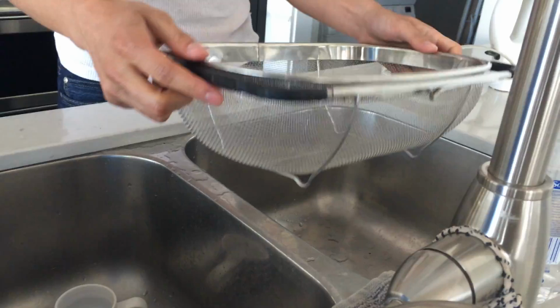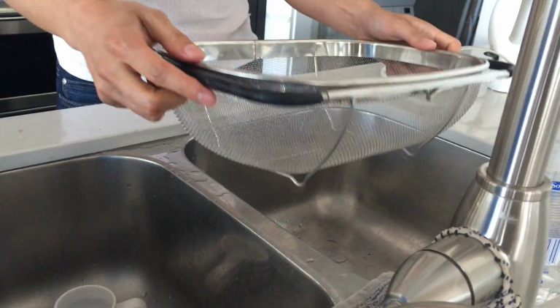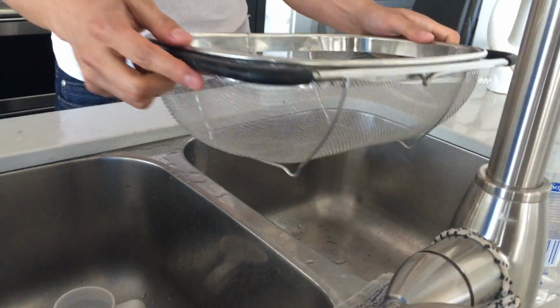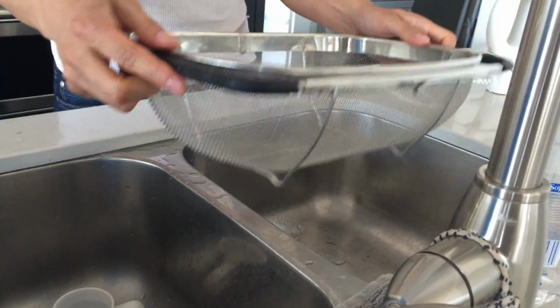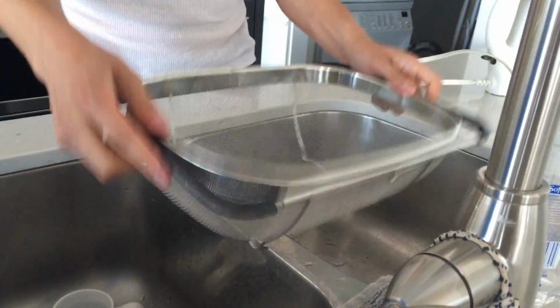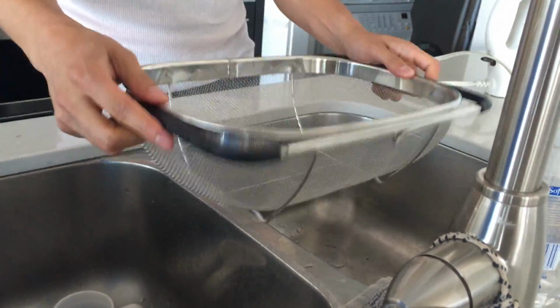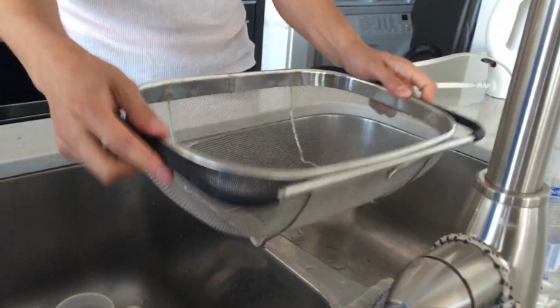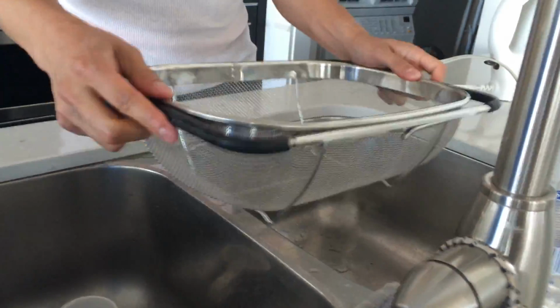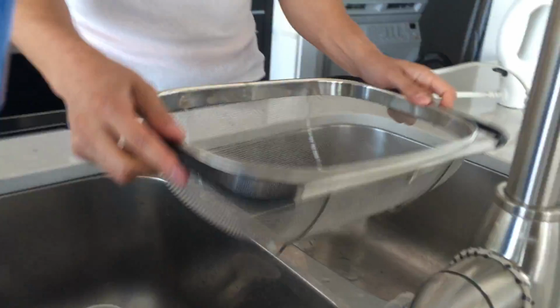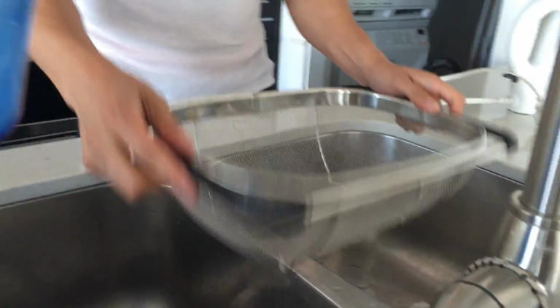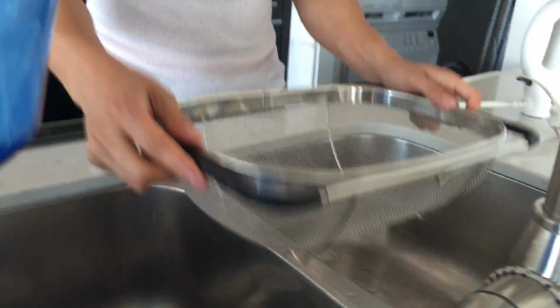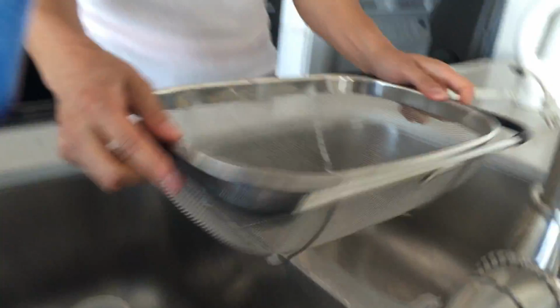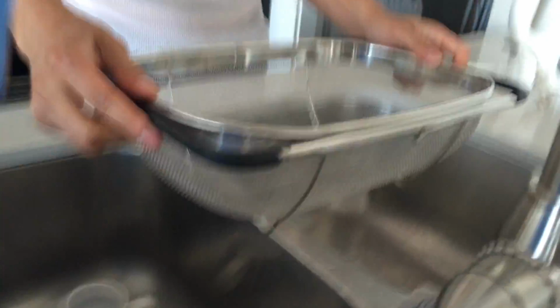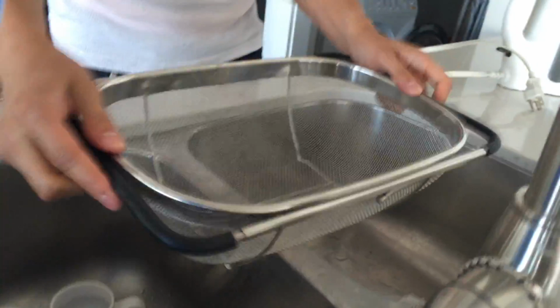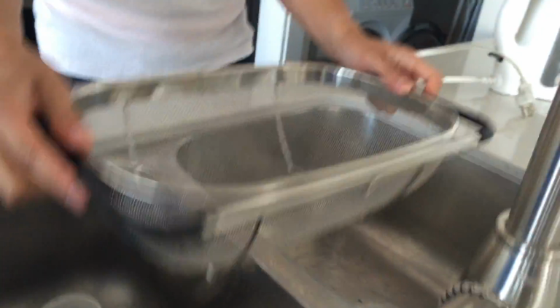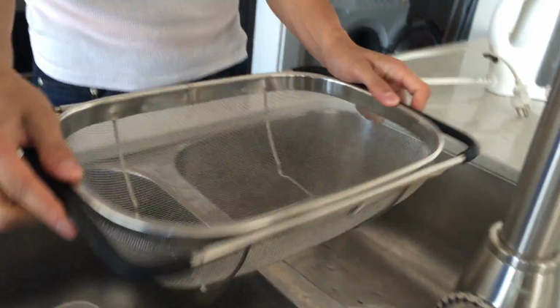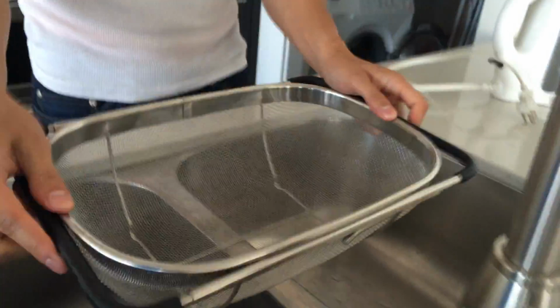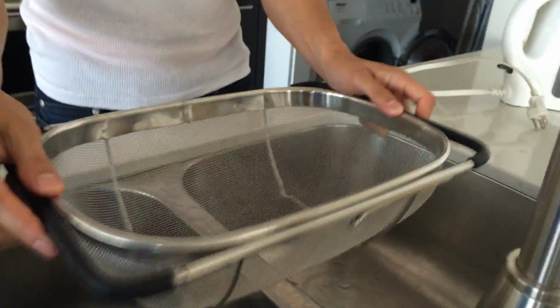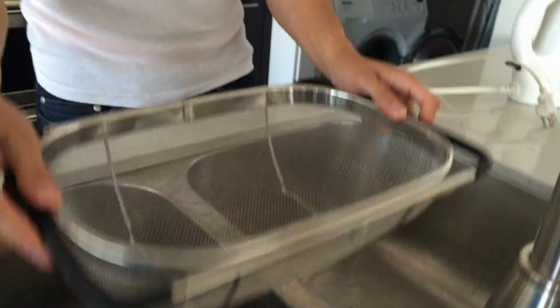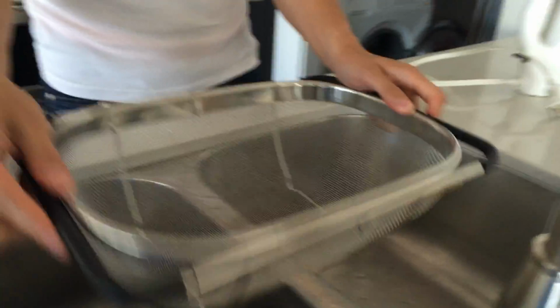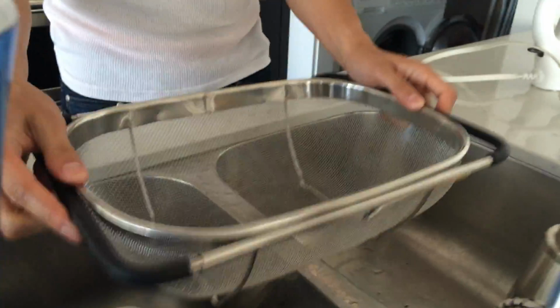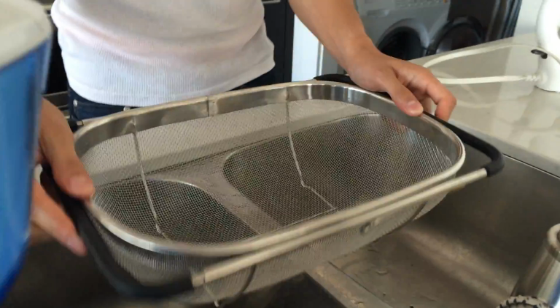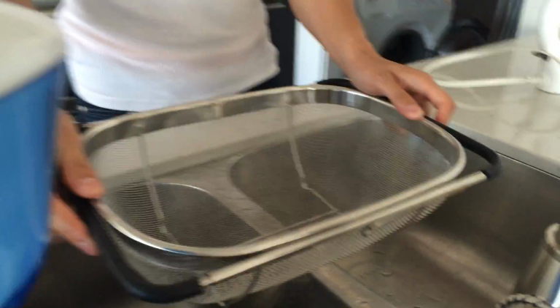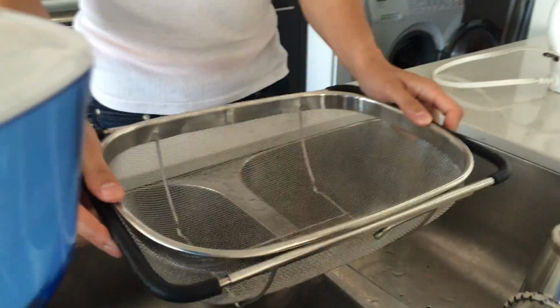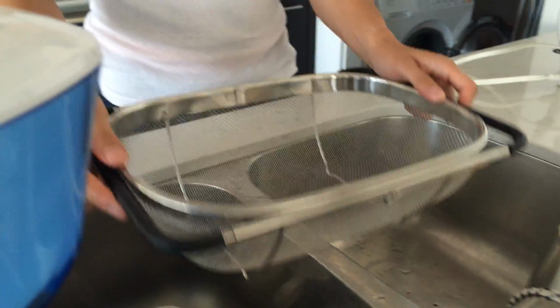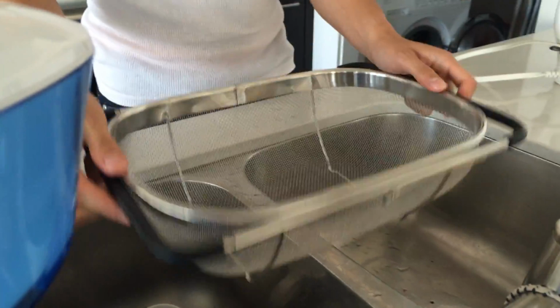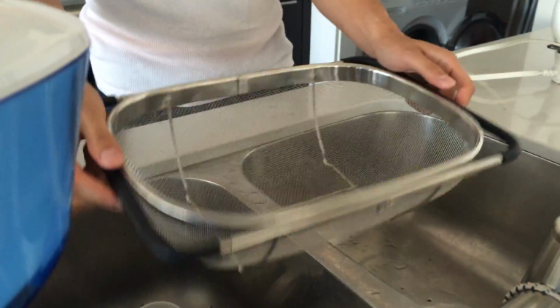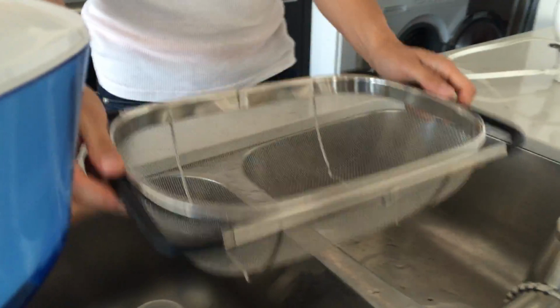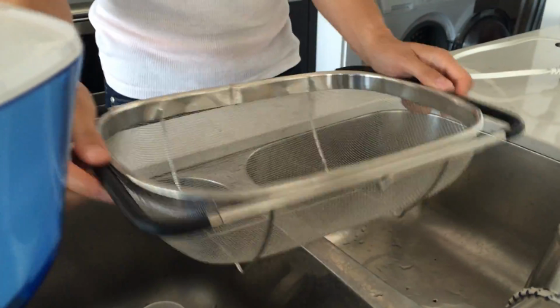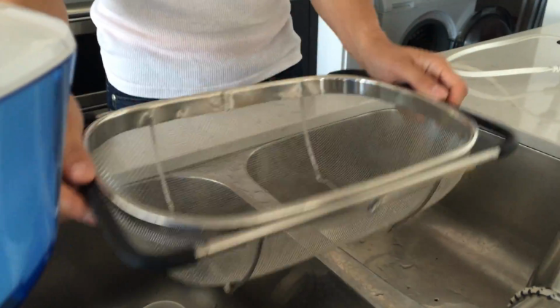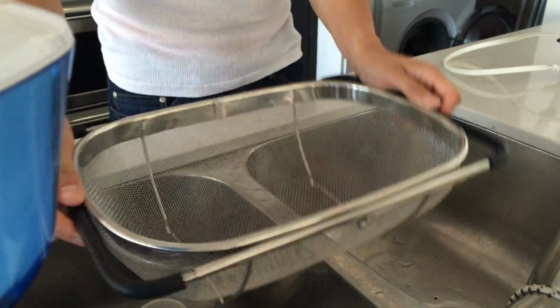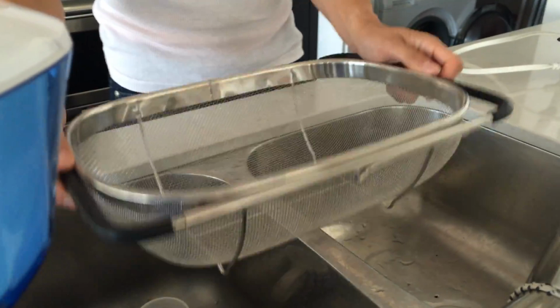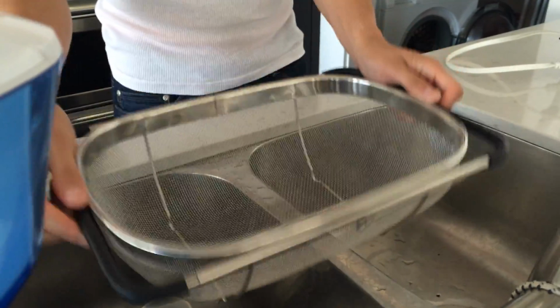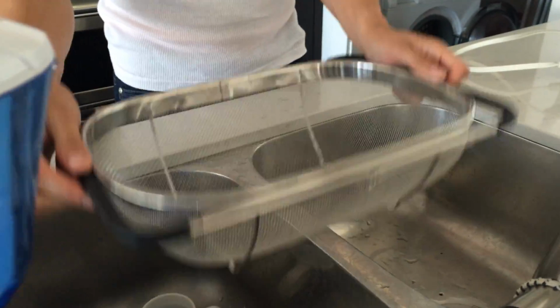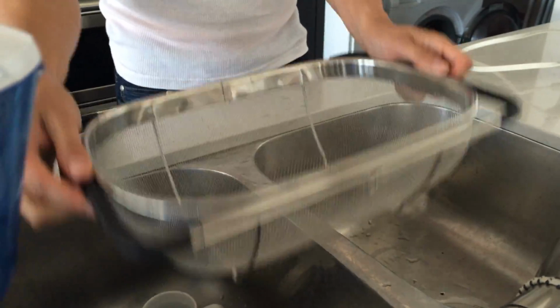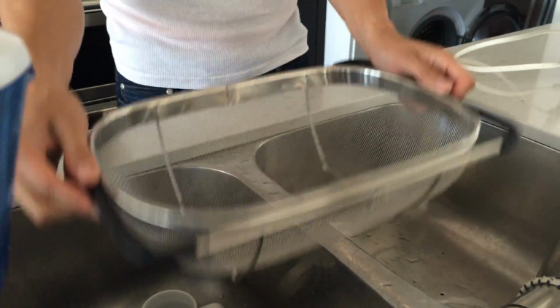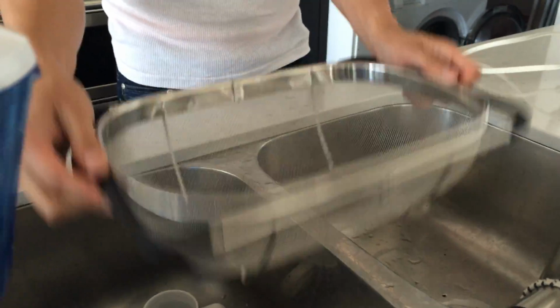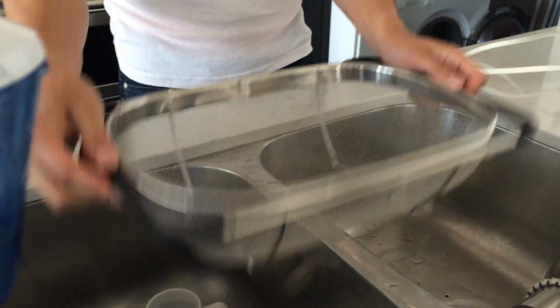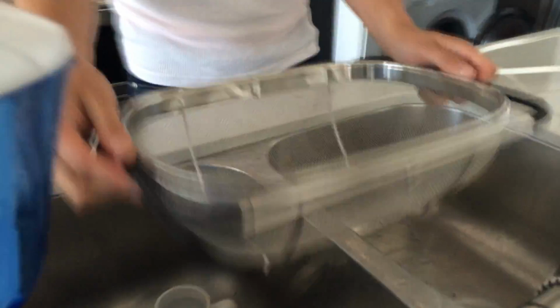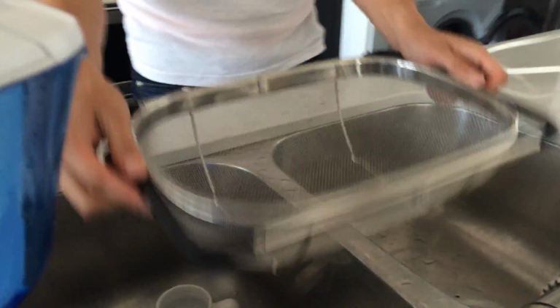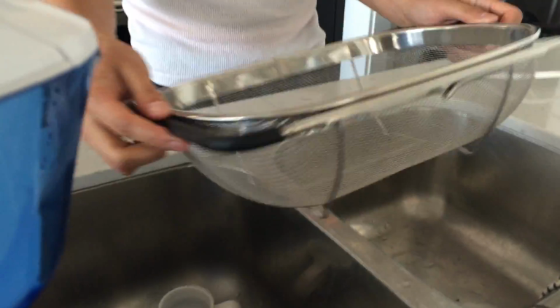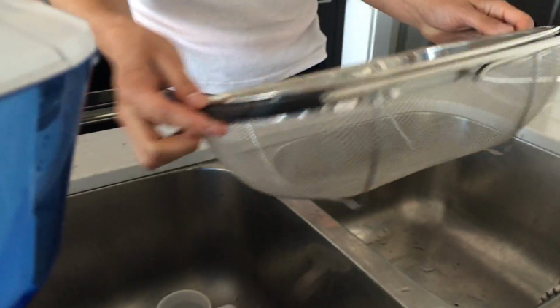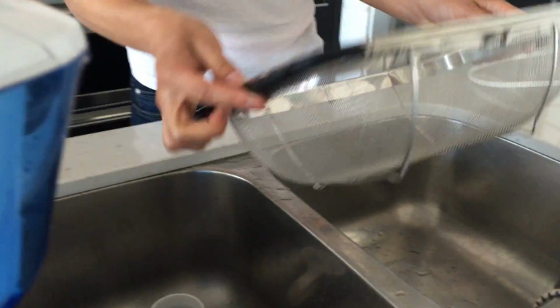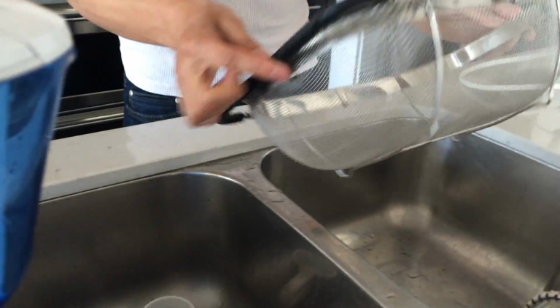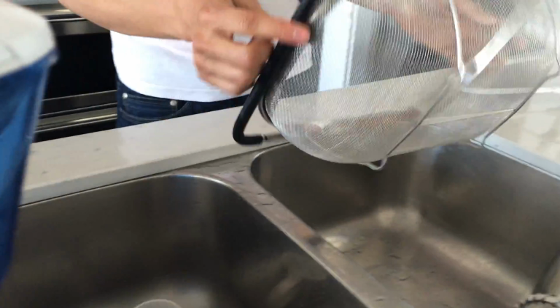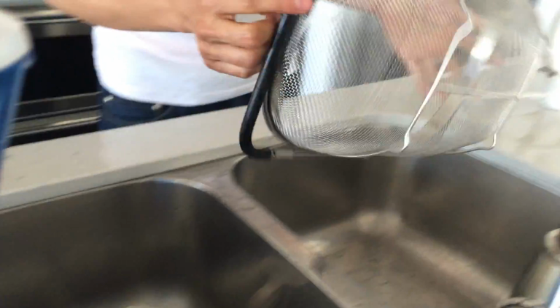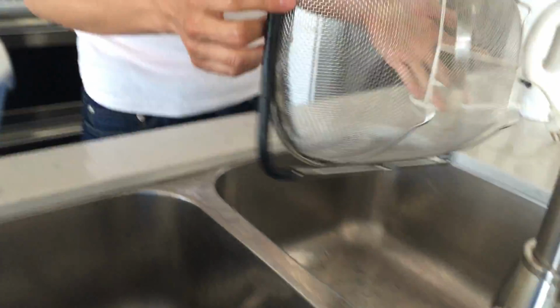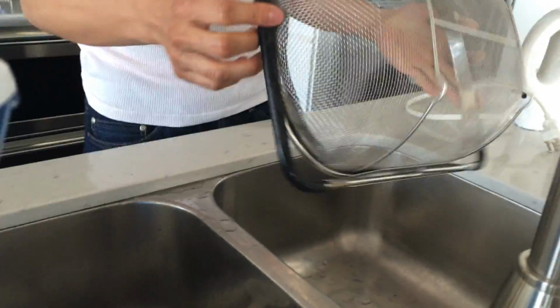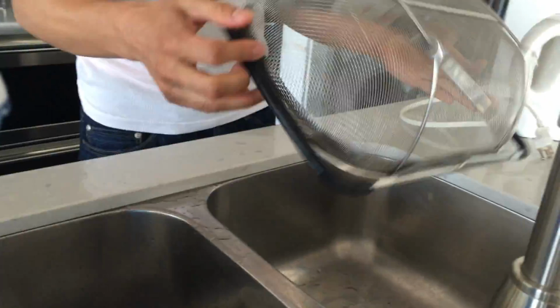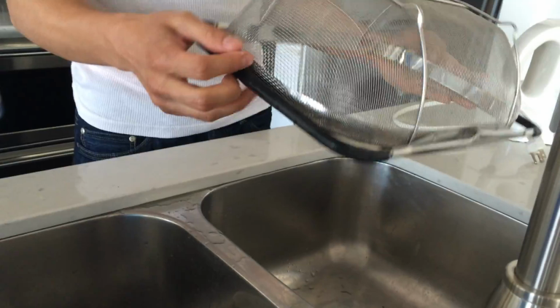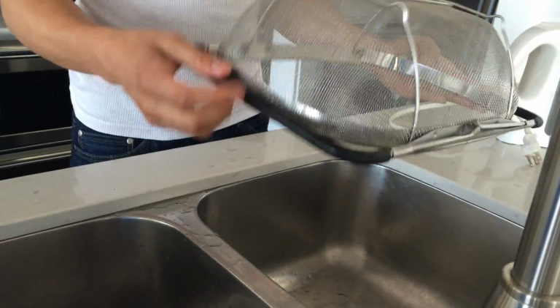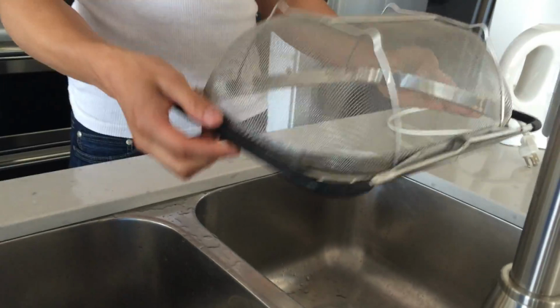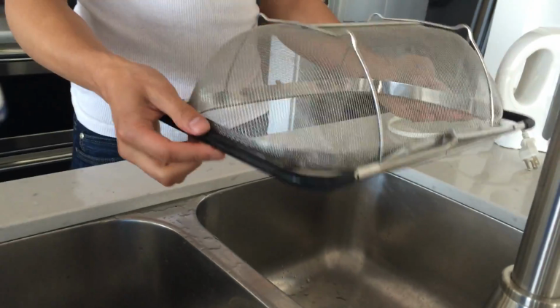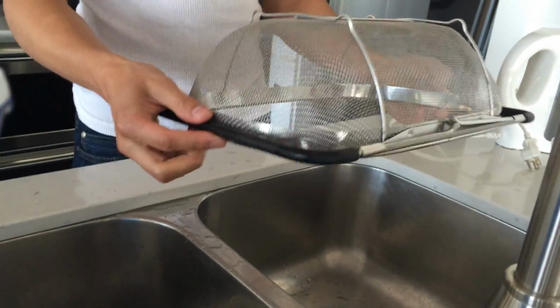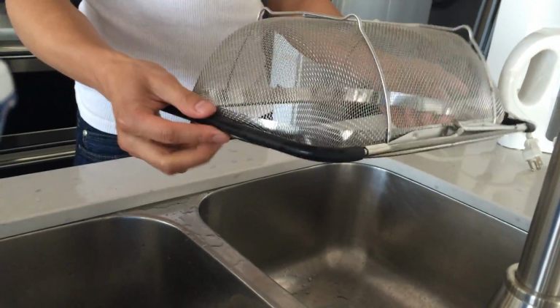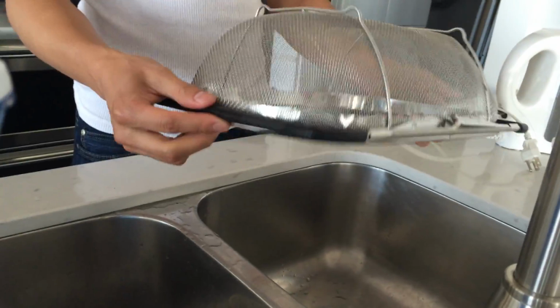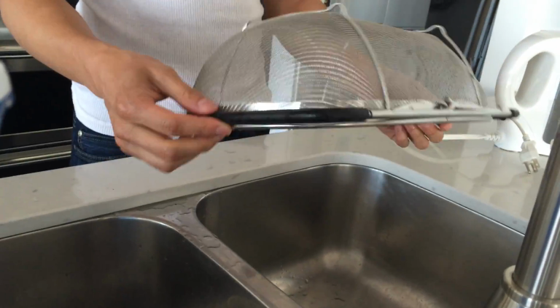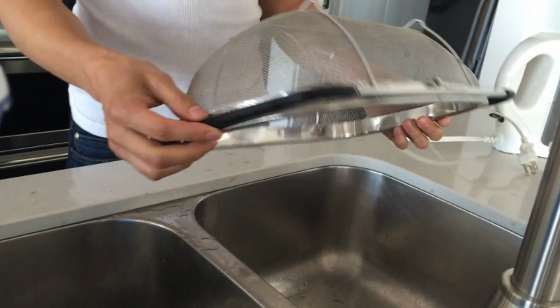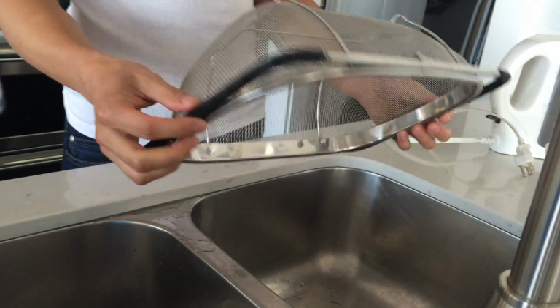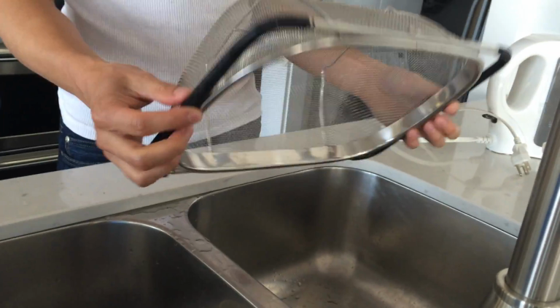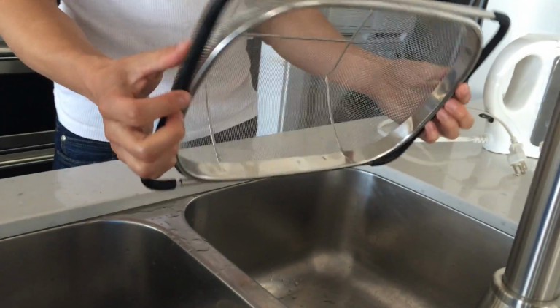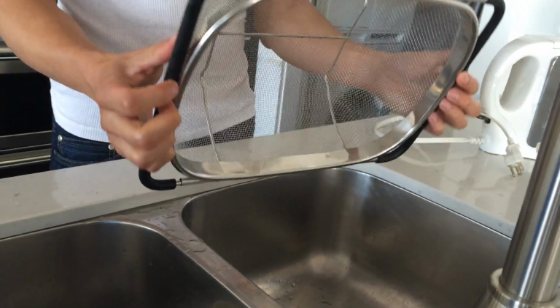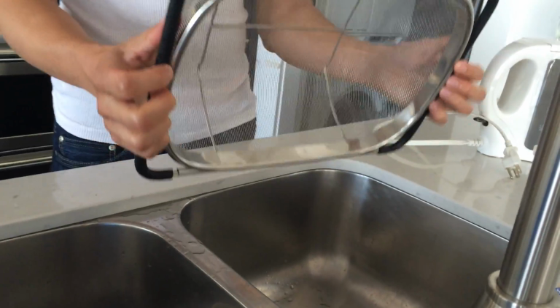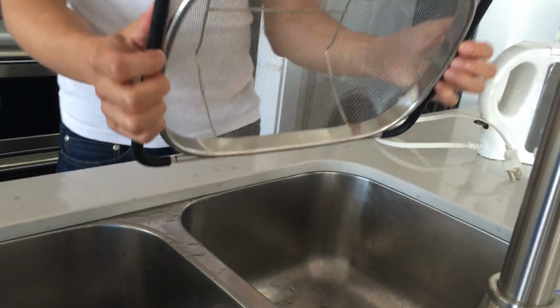Cleaning. What are you doing over there? Cleaning this. What is that? Strainer. Strainer.